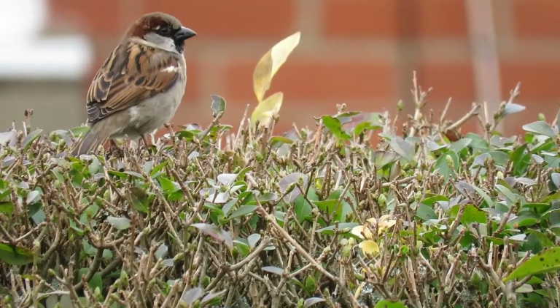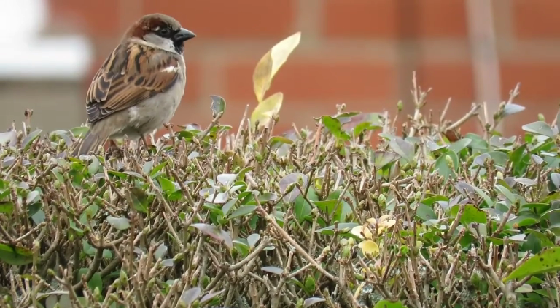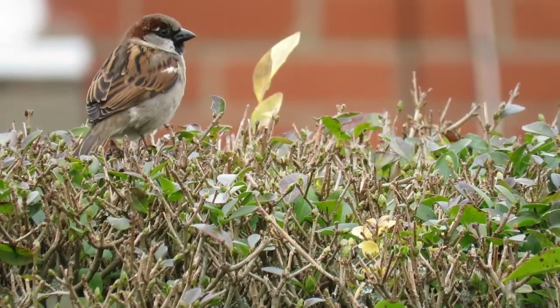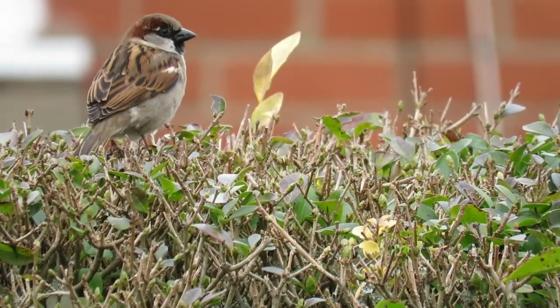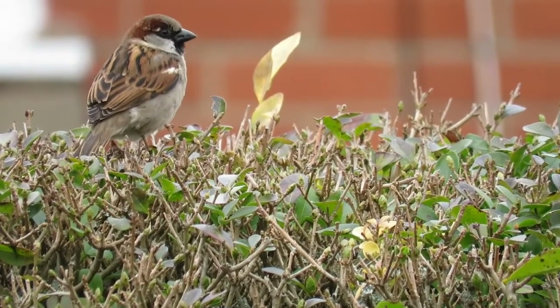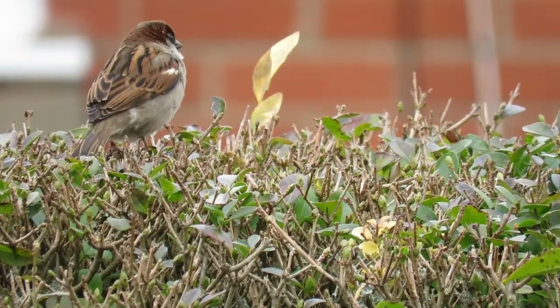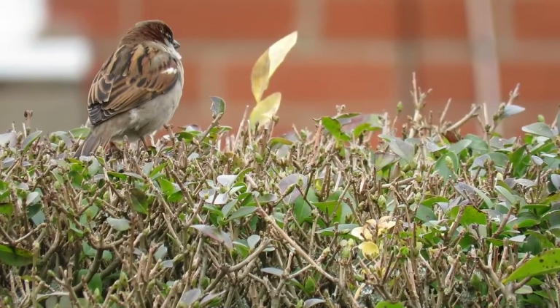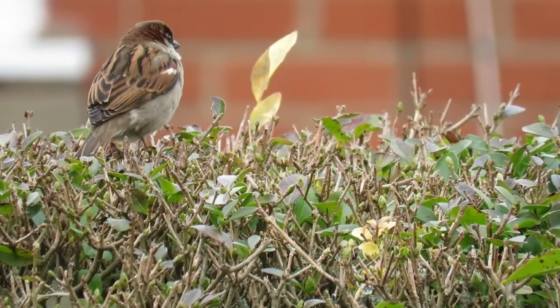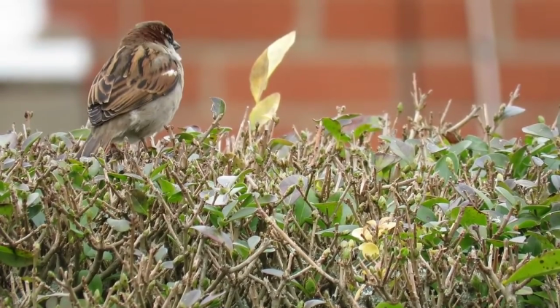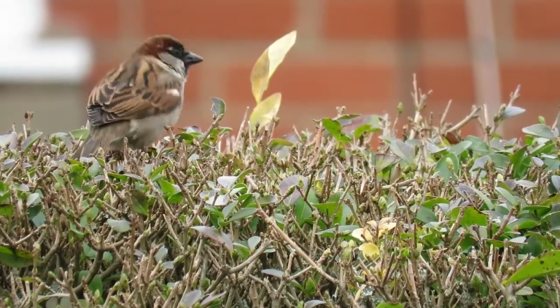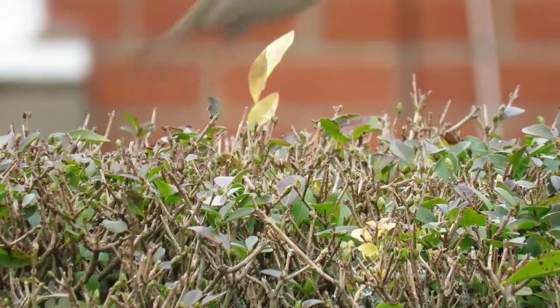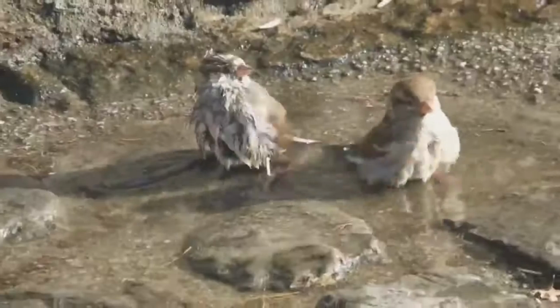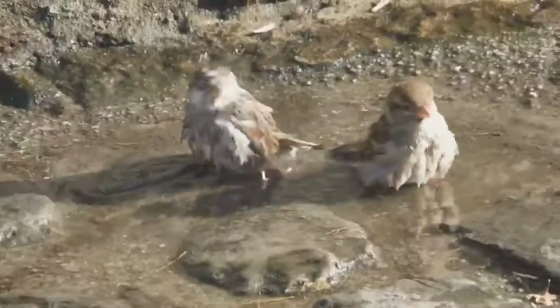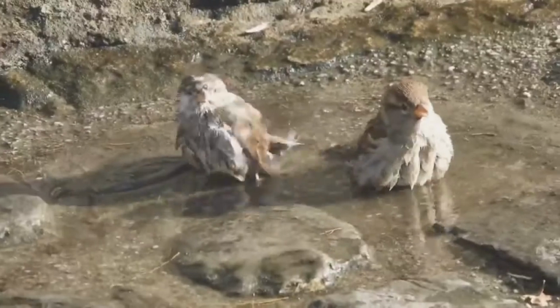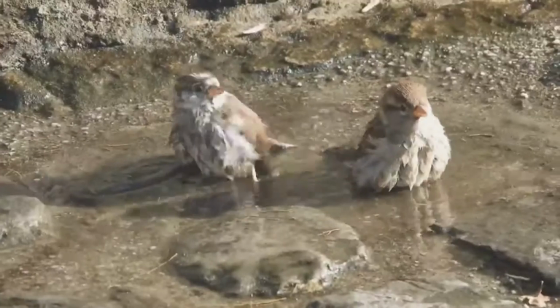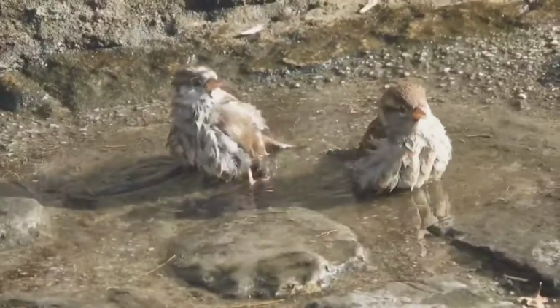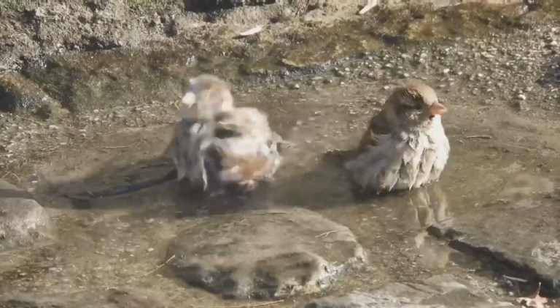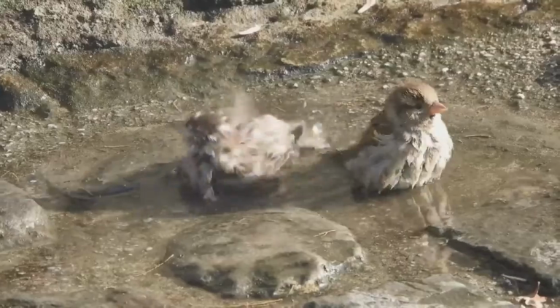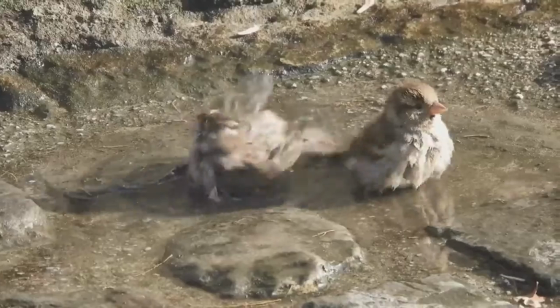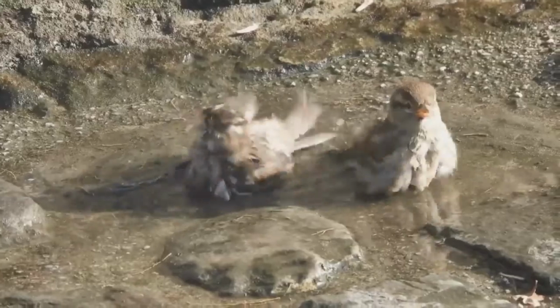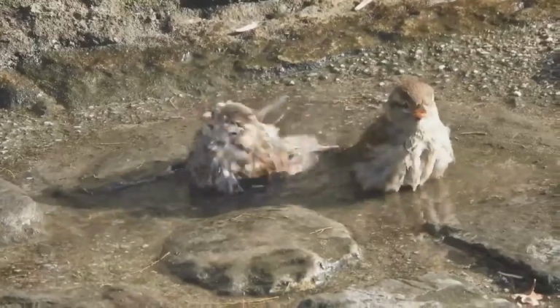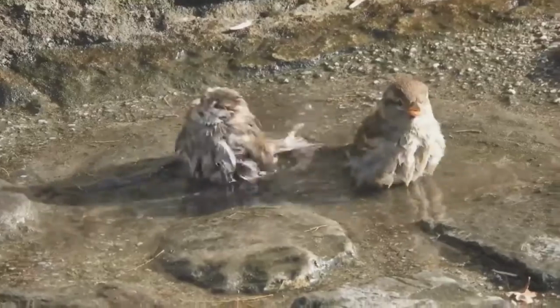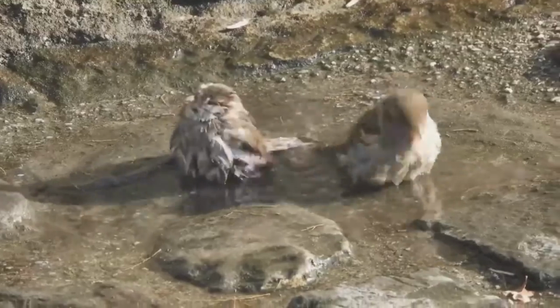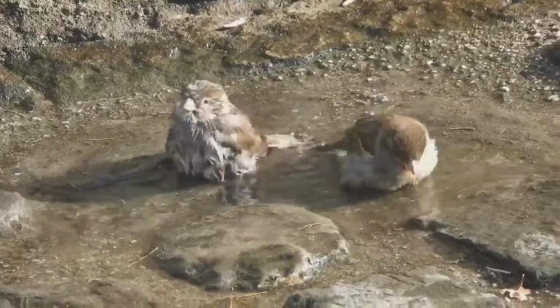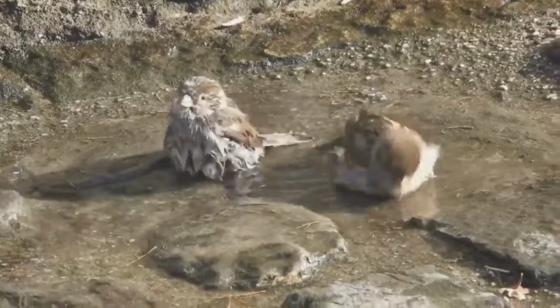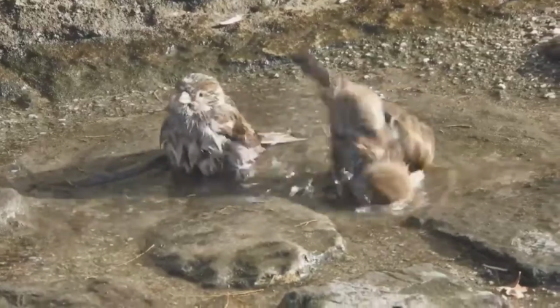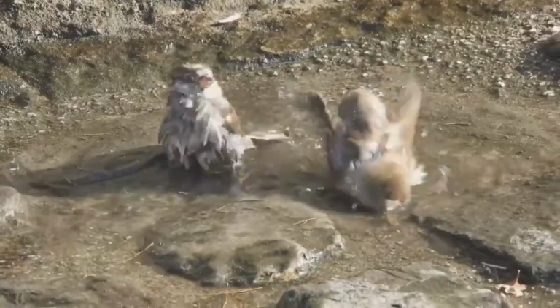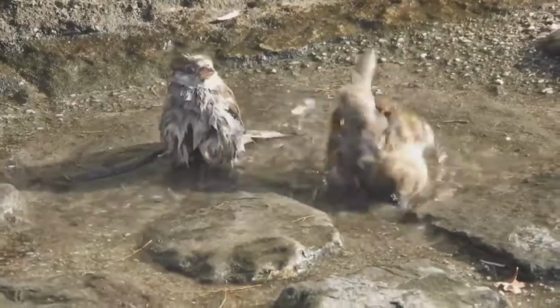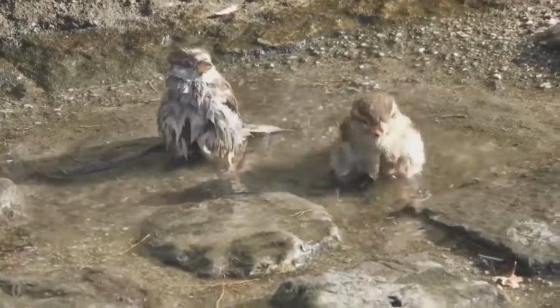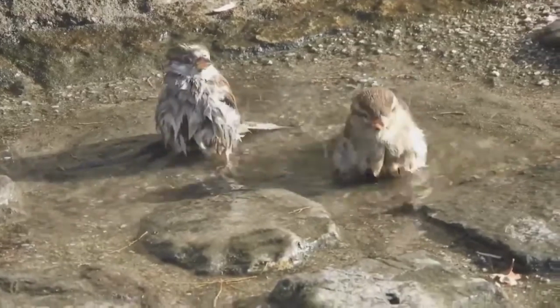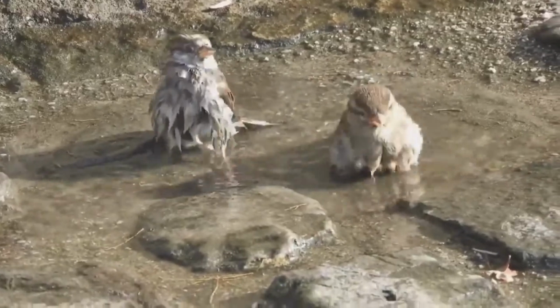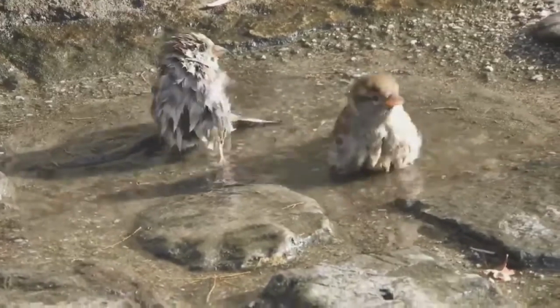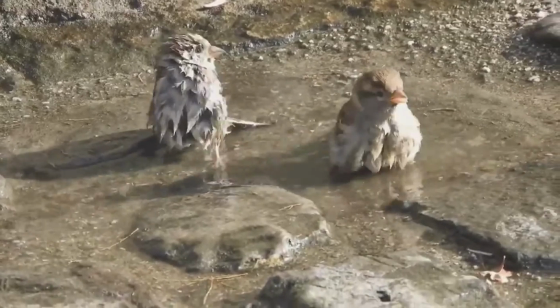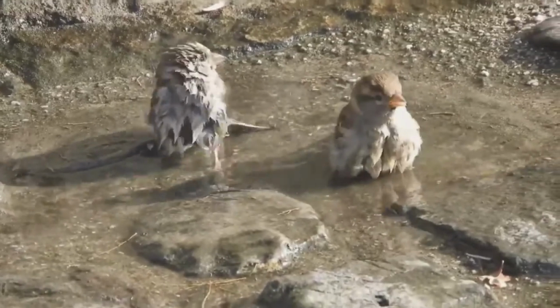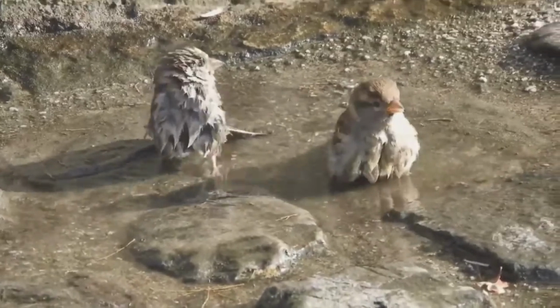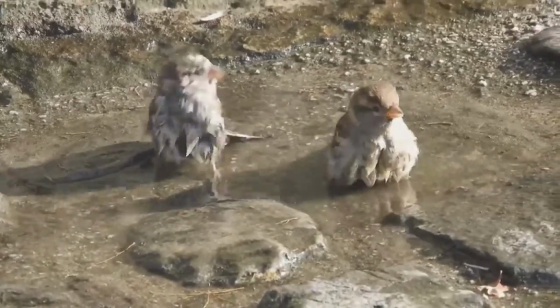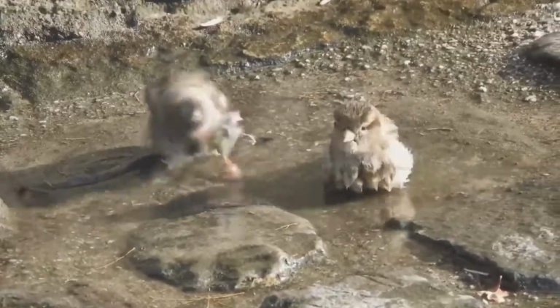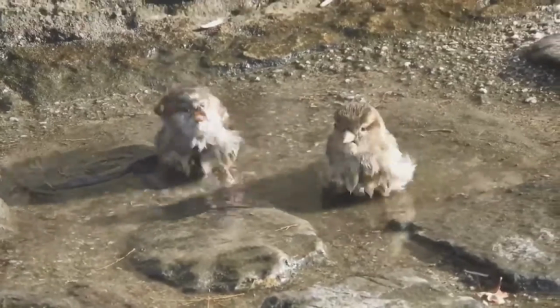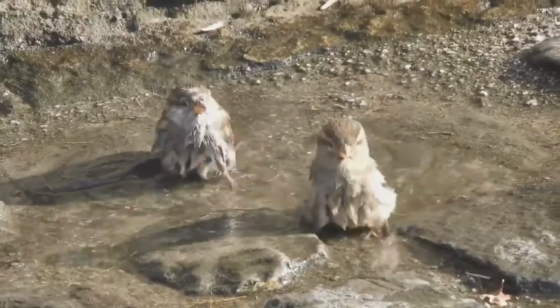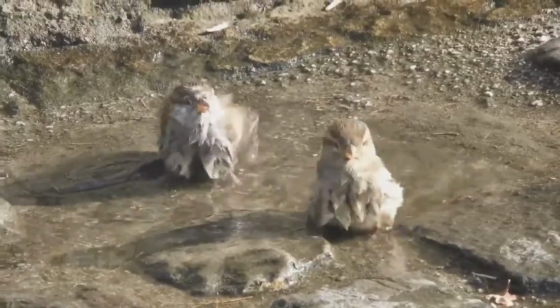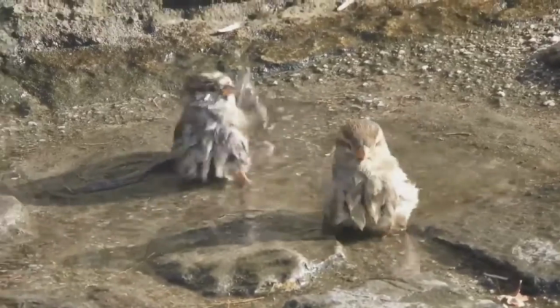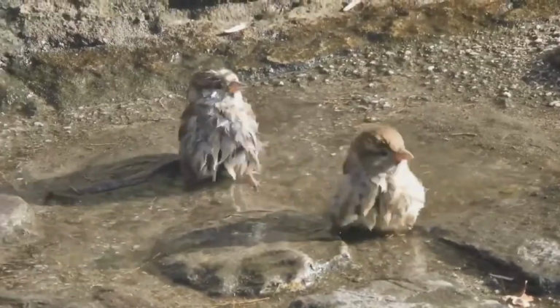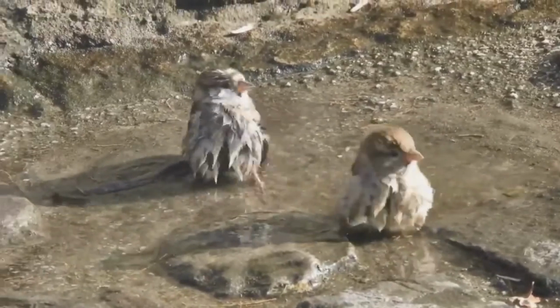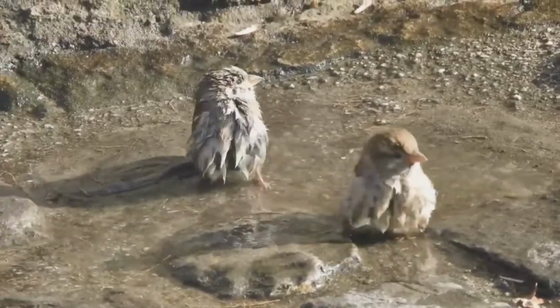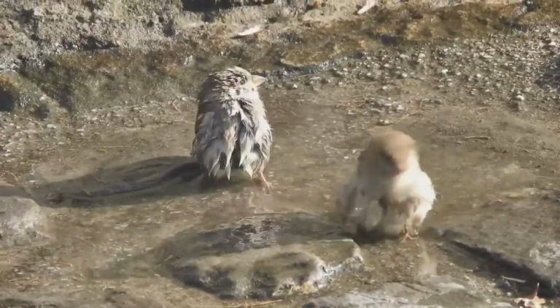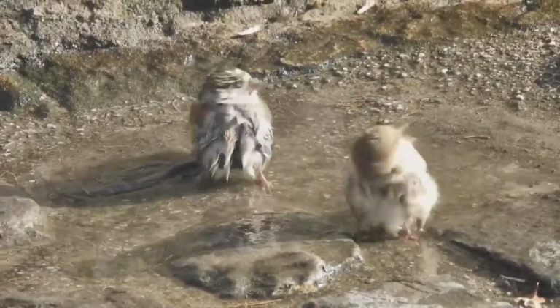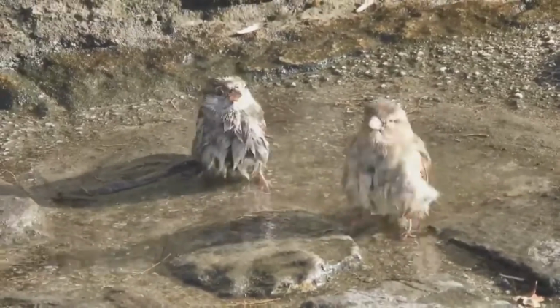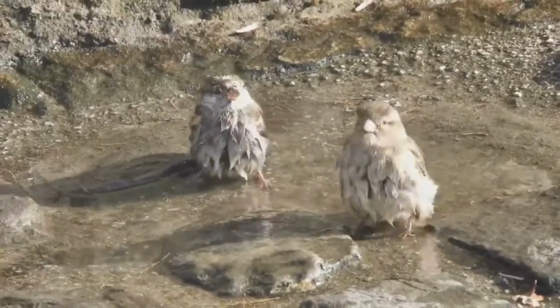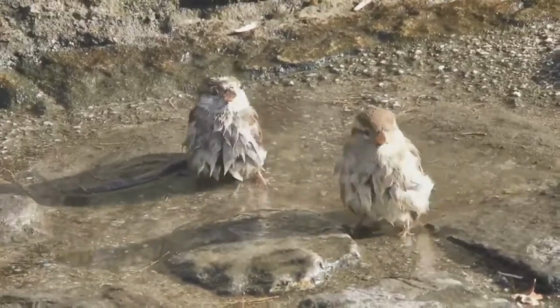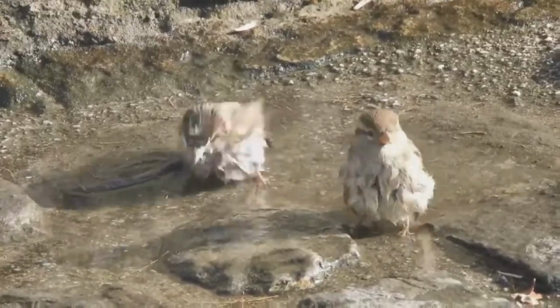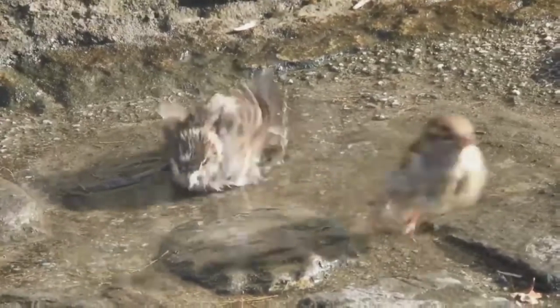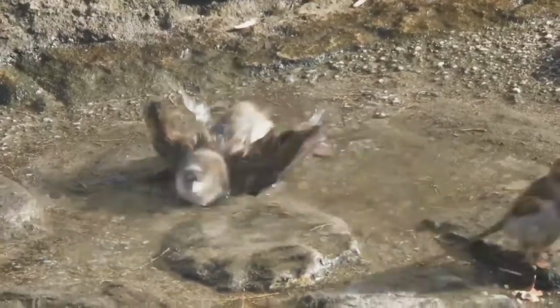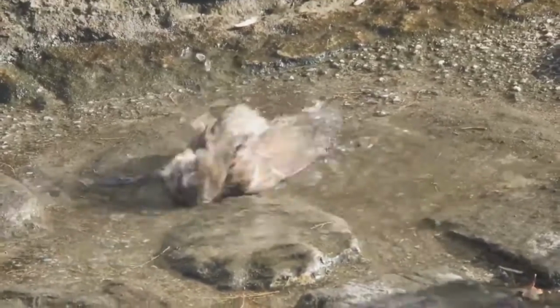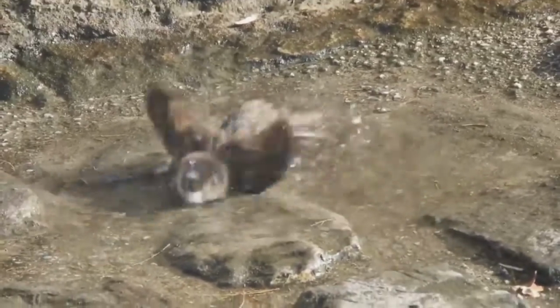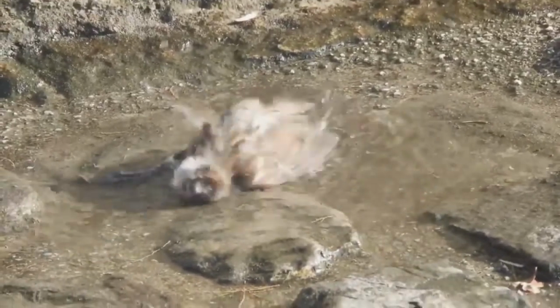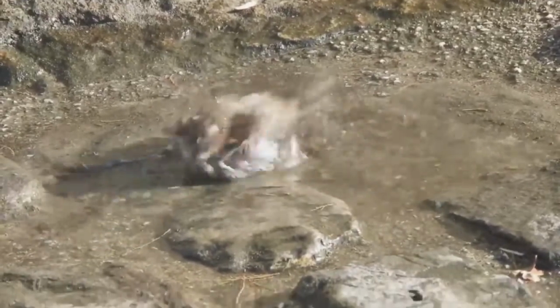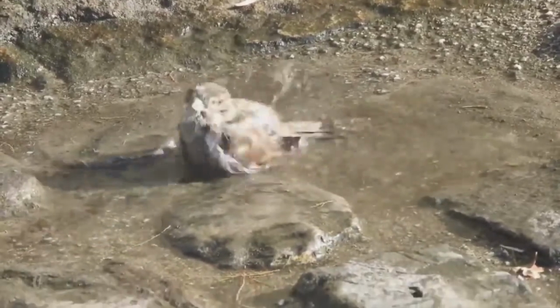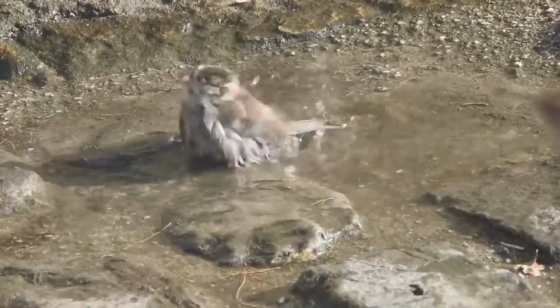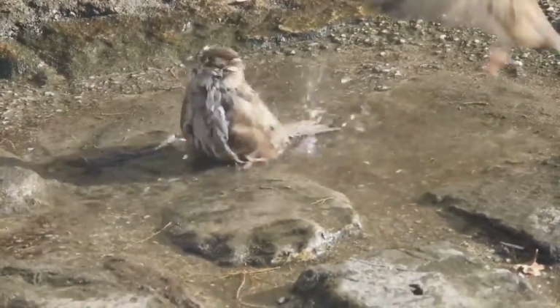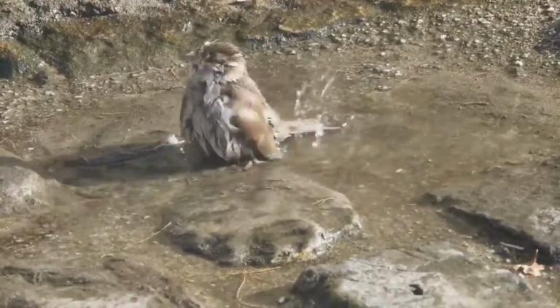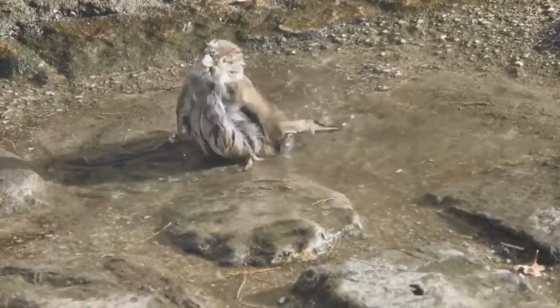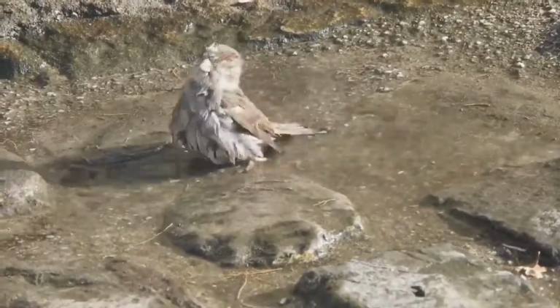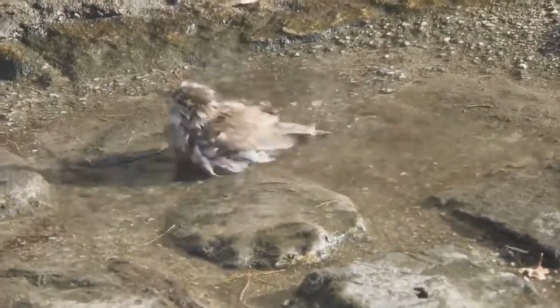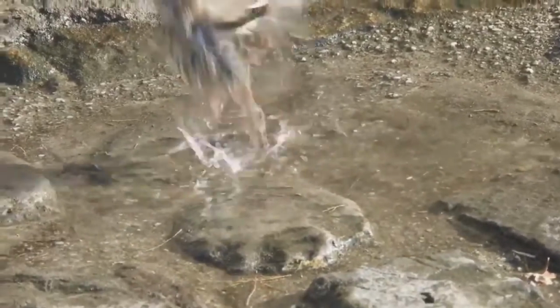Young birds look very similar to females but have a more washed-out appearance and slightly yellow-looking beaks.